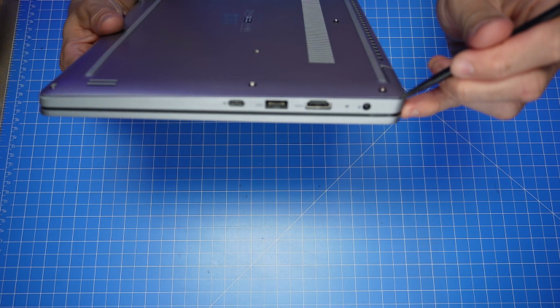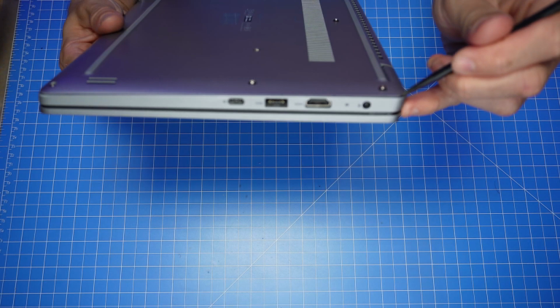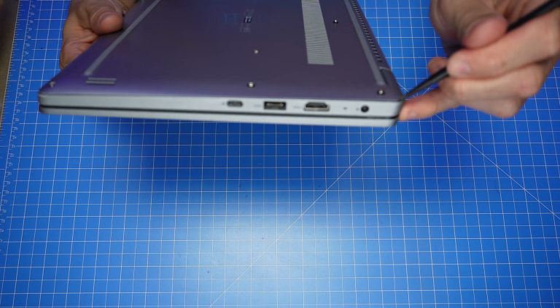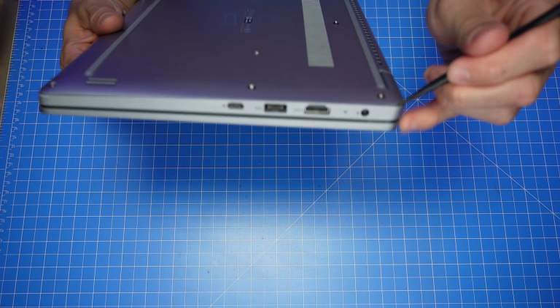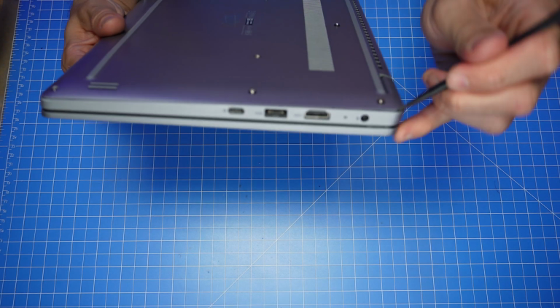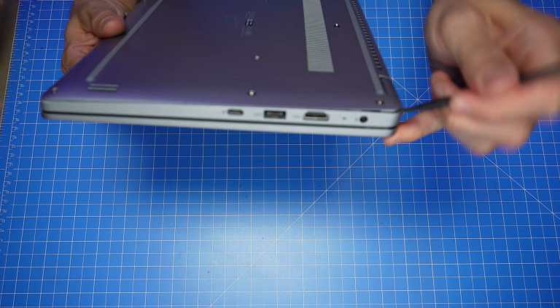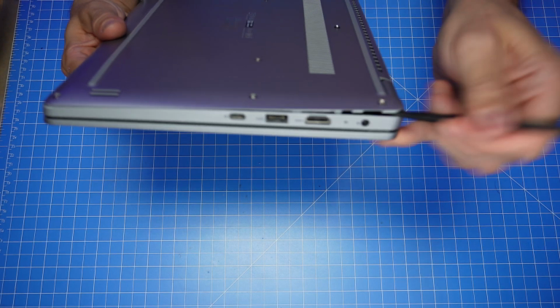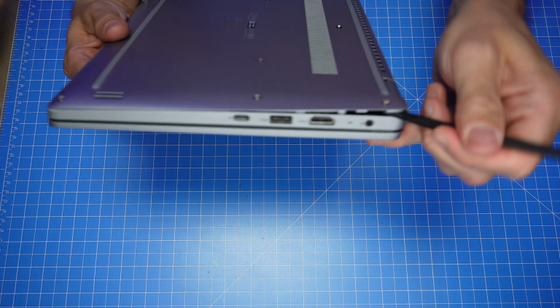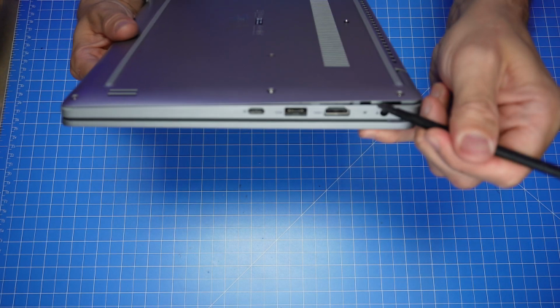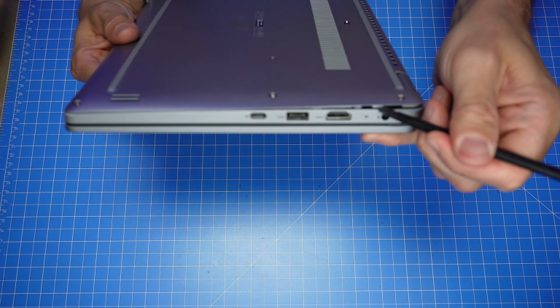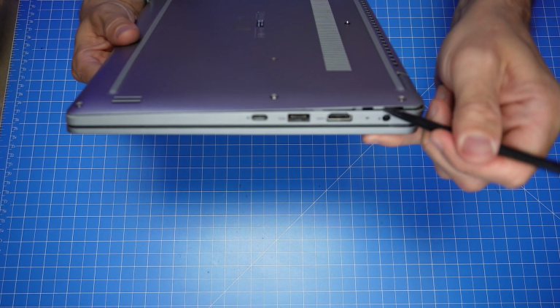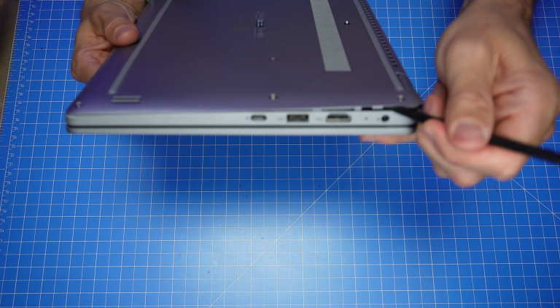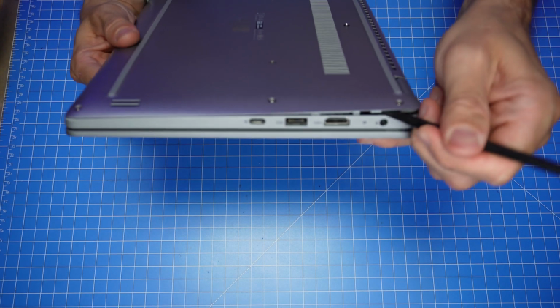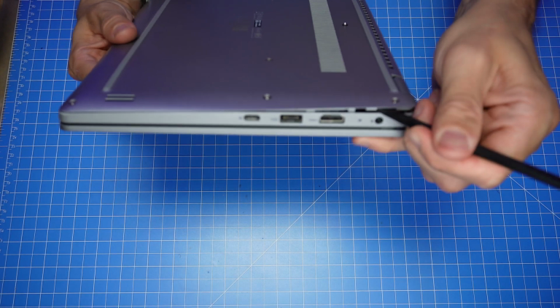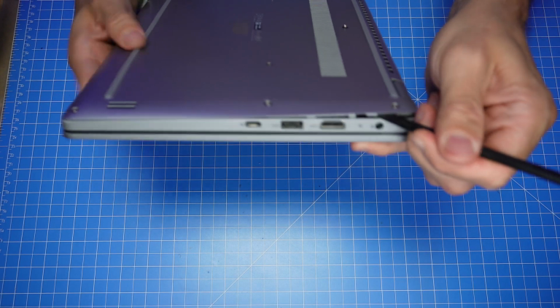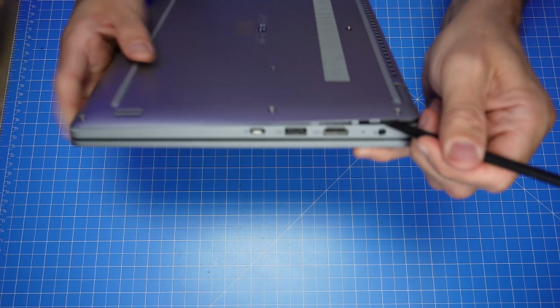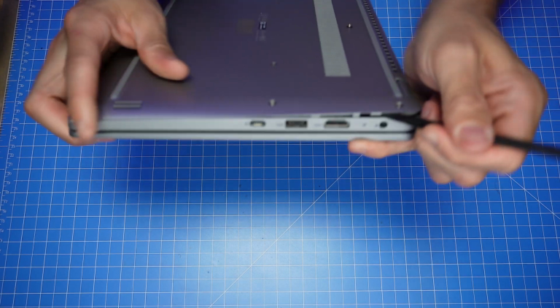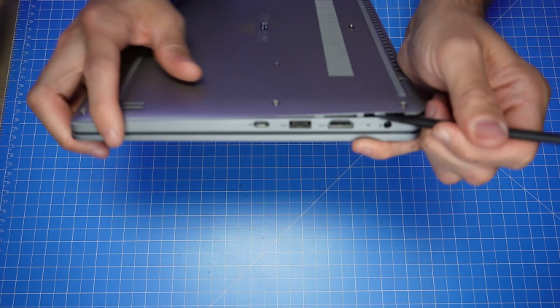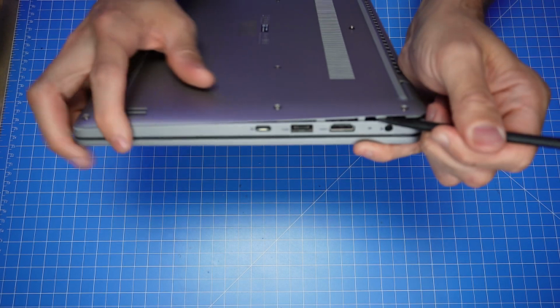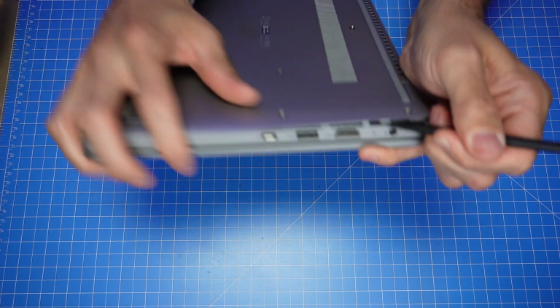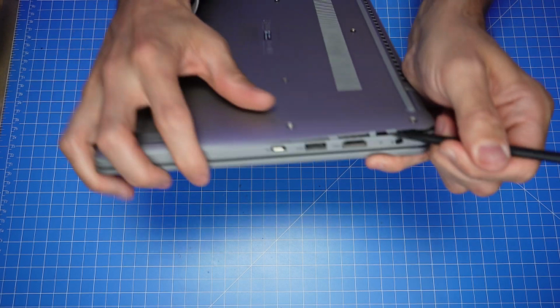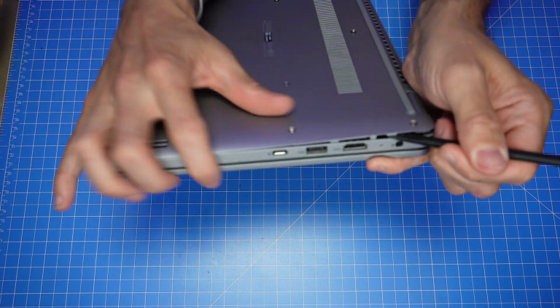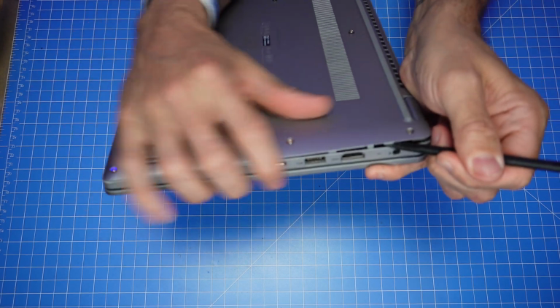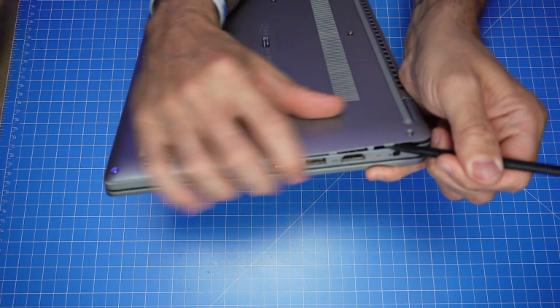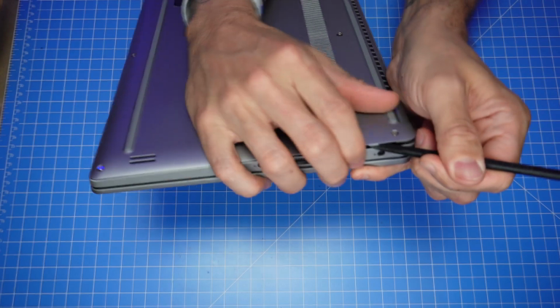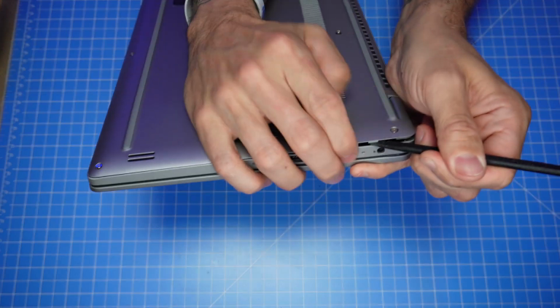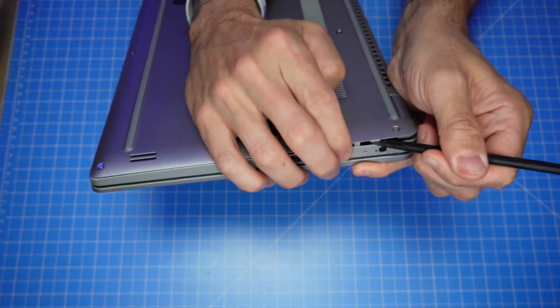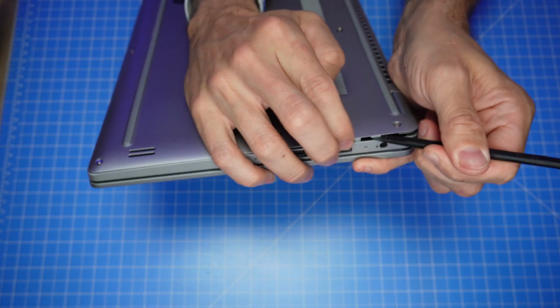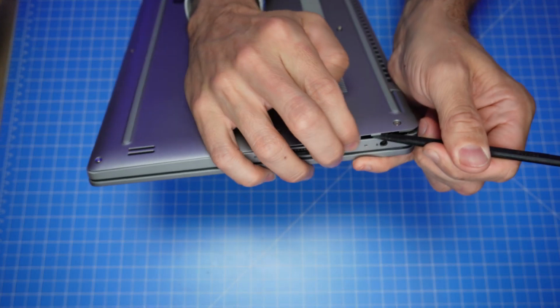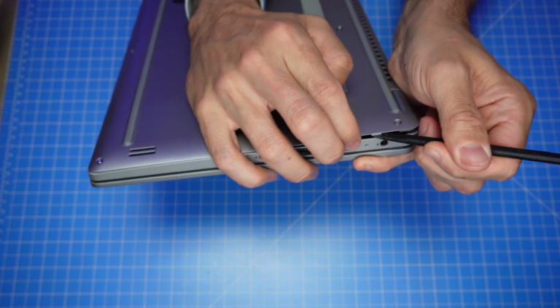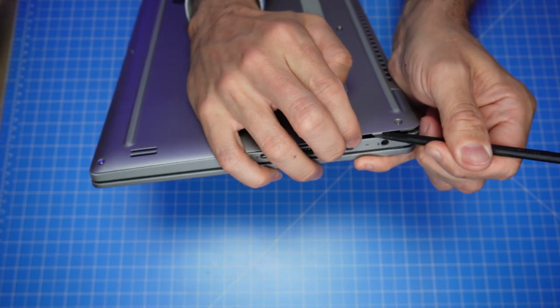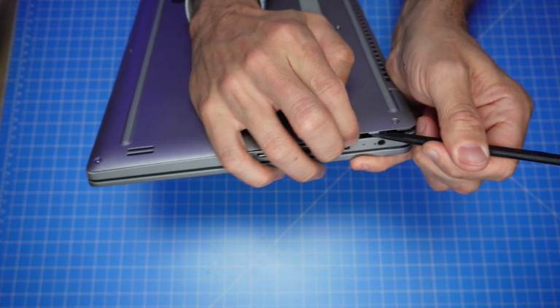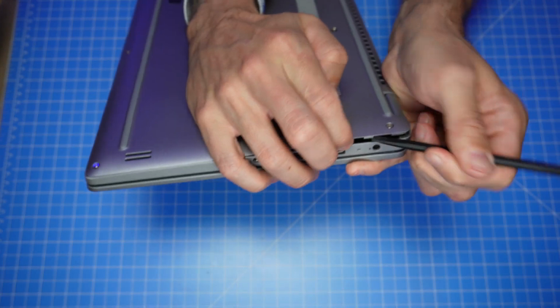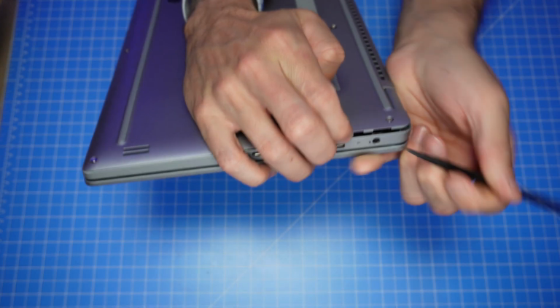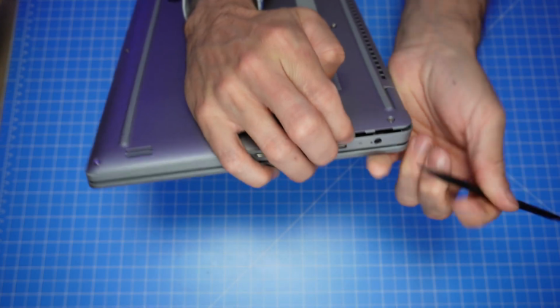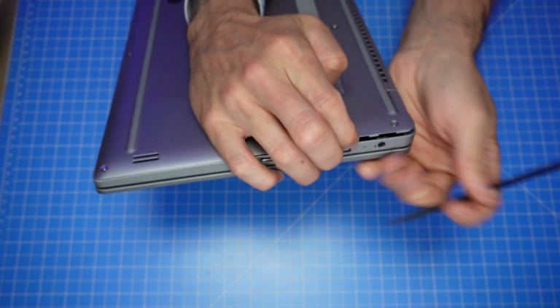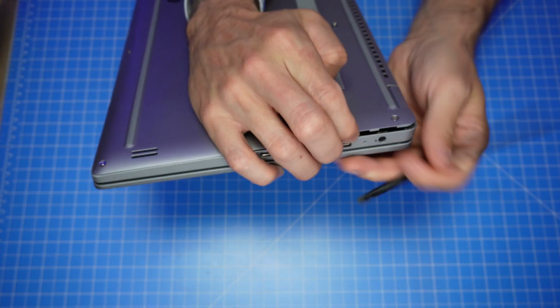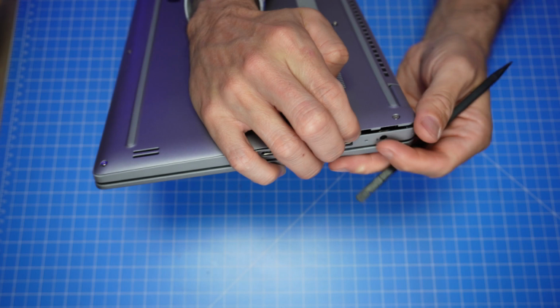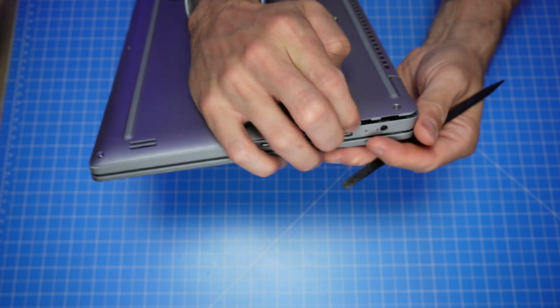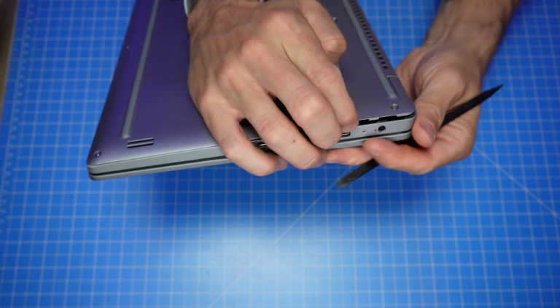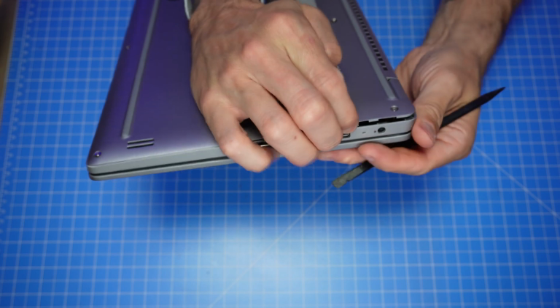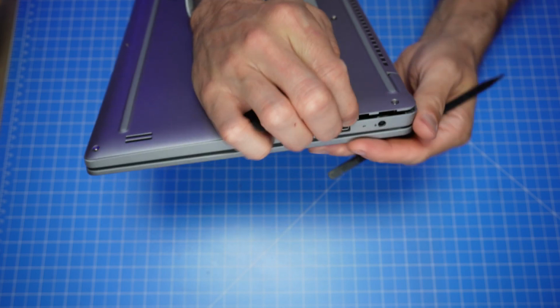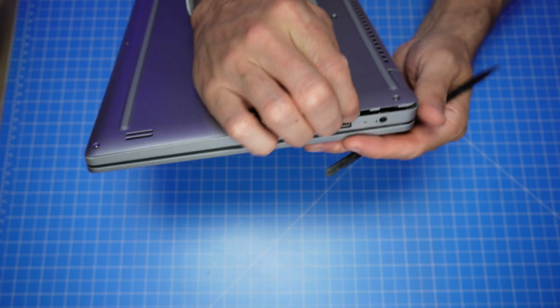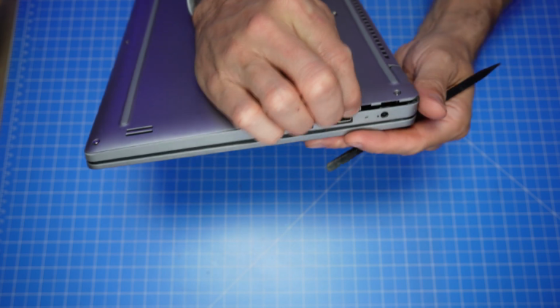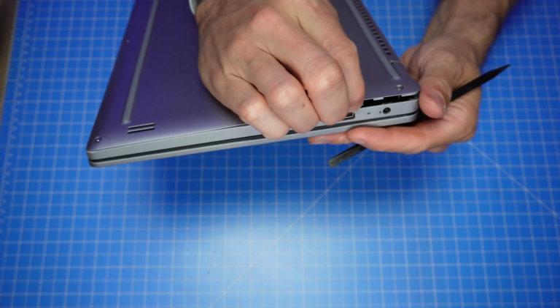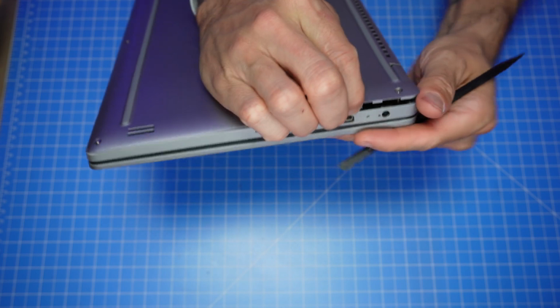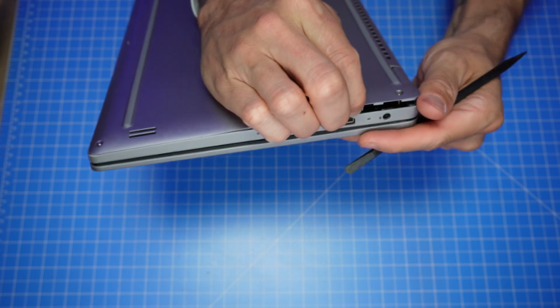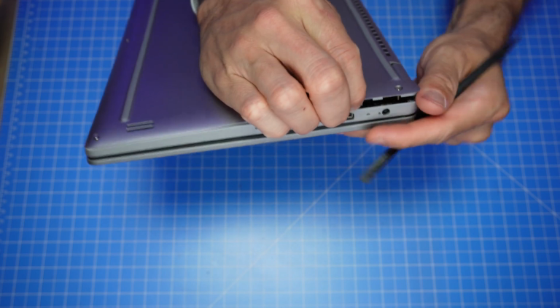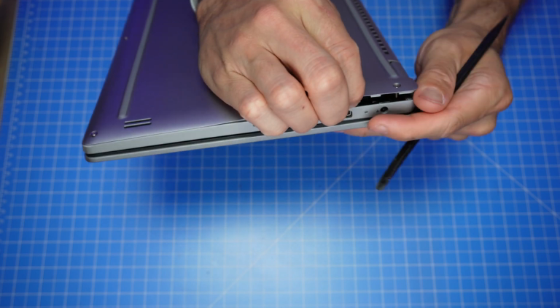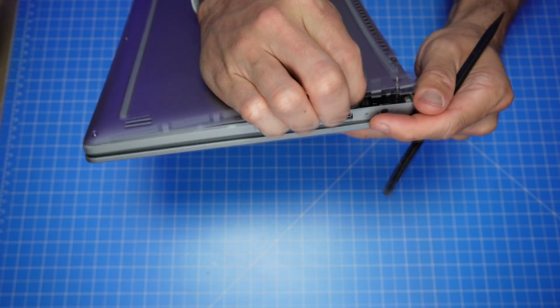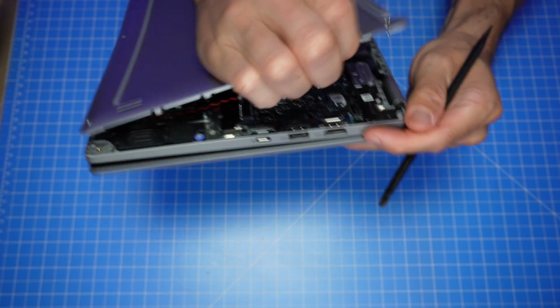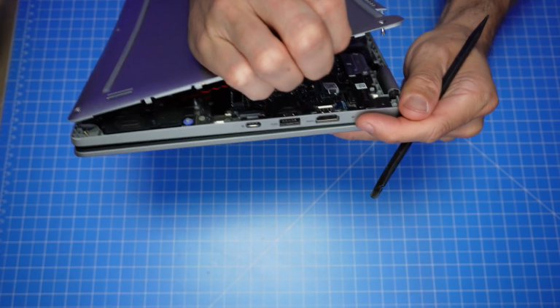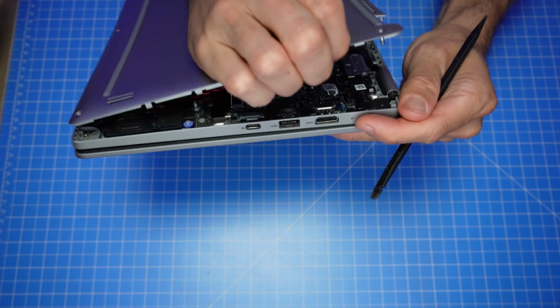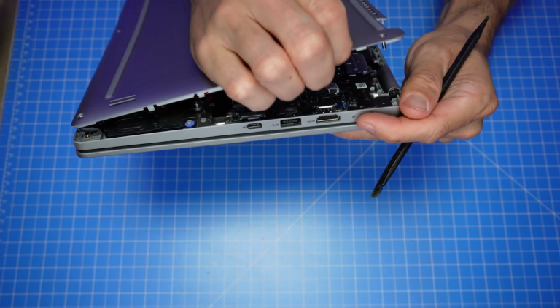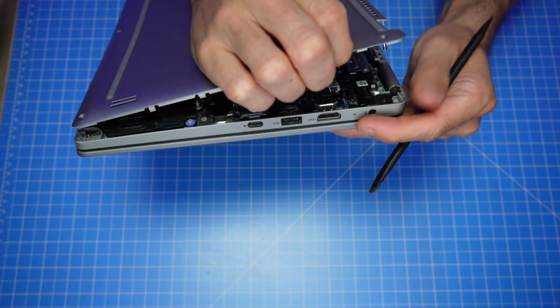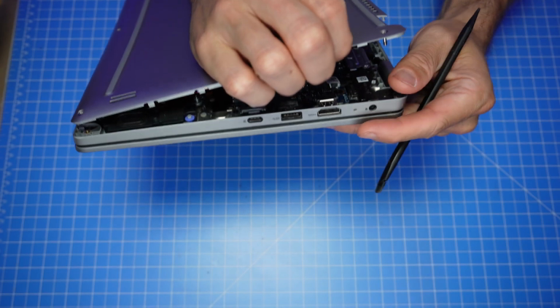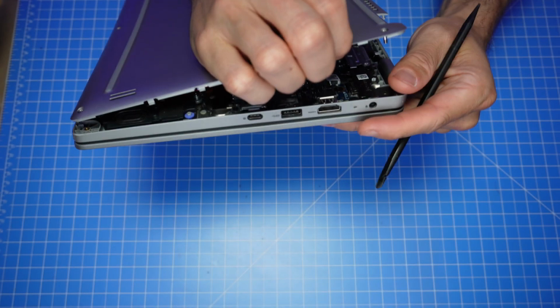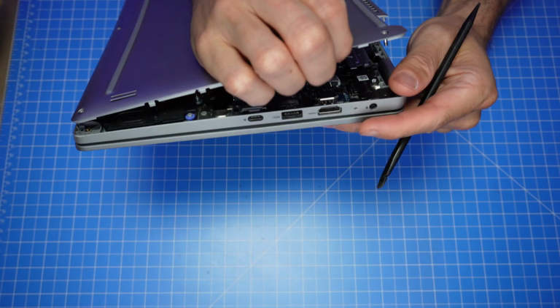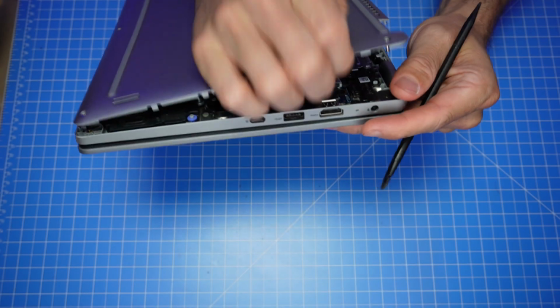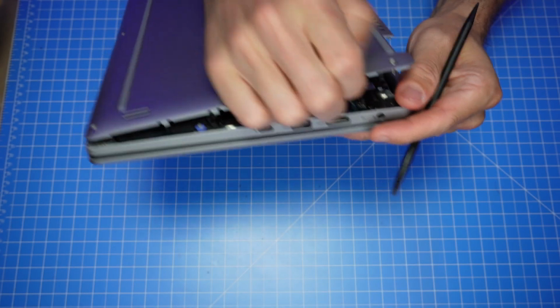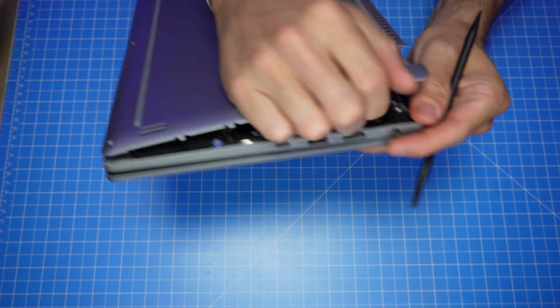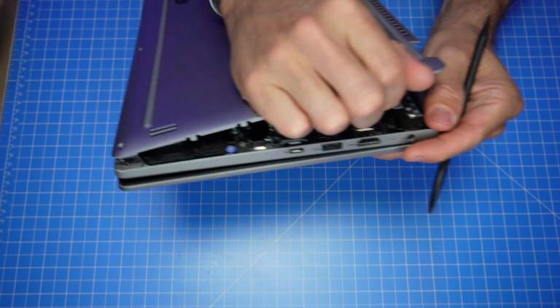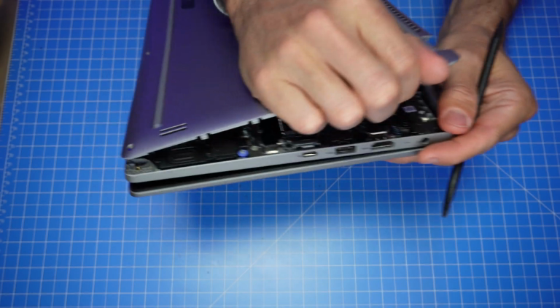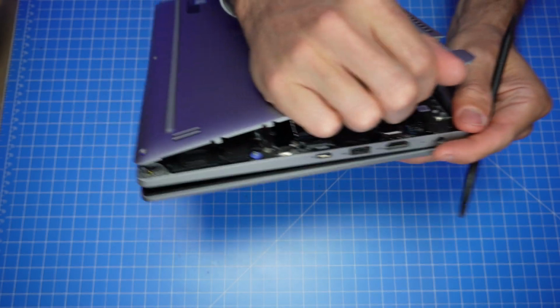Use a plastic scribe to unsnap and separate the bottom base cover. Then use your fingers to carefully work your way around to remove it.